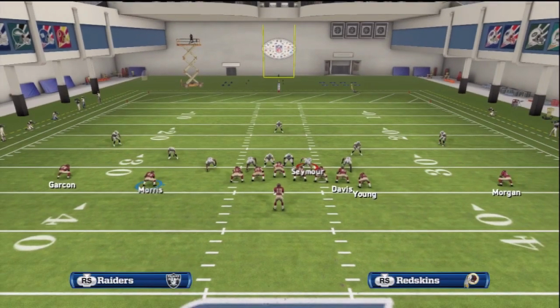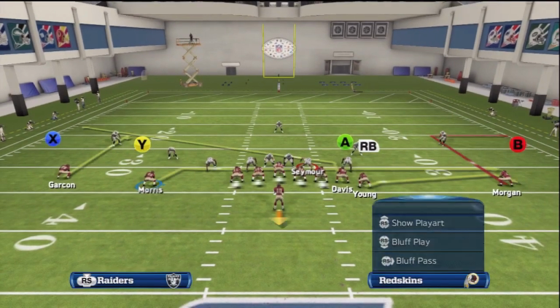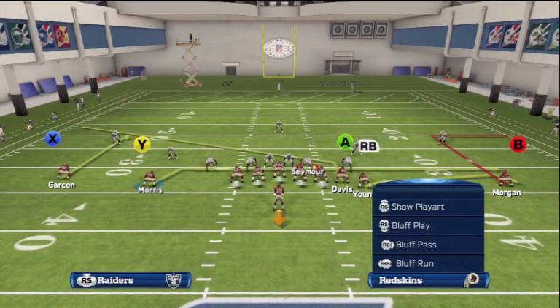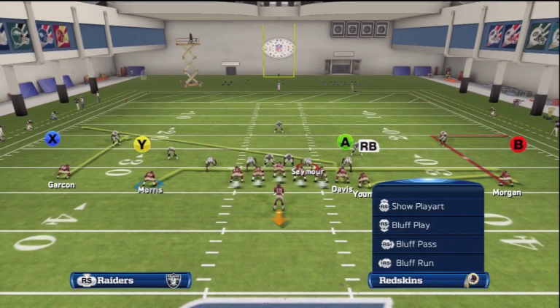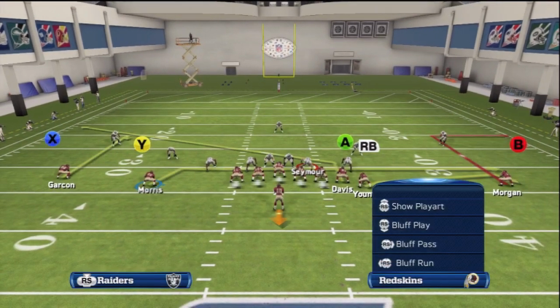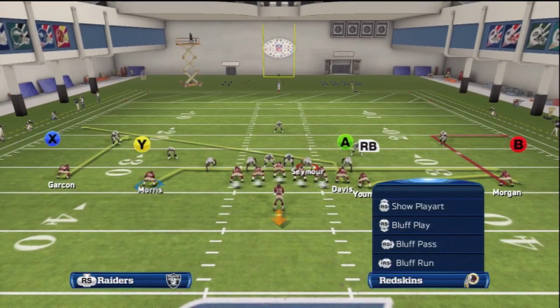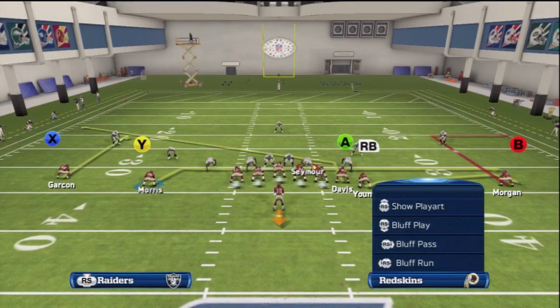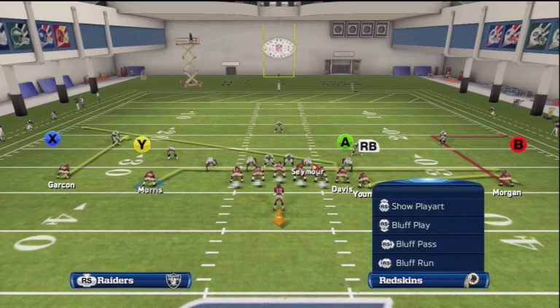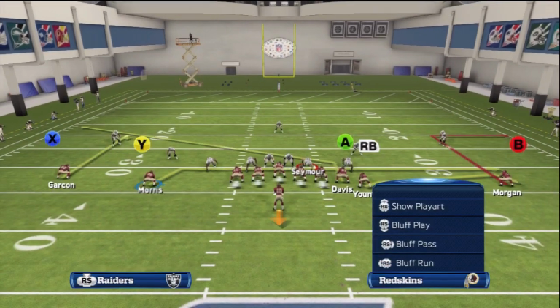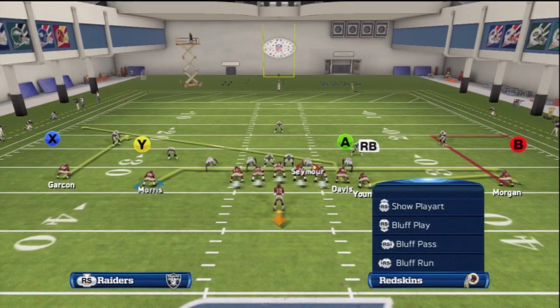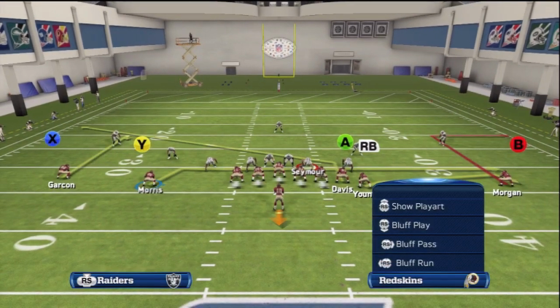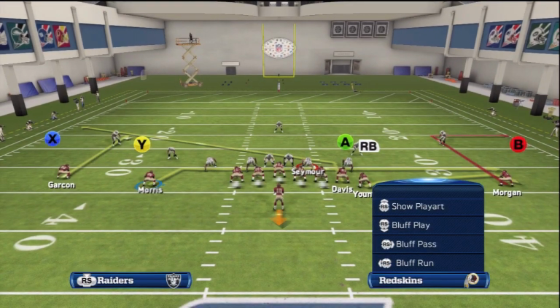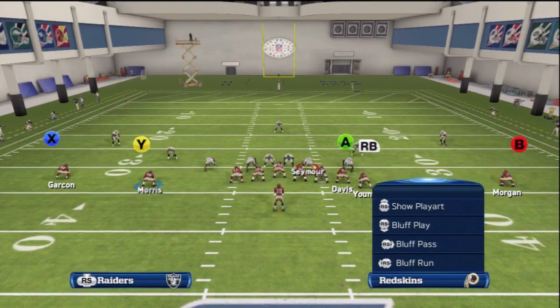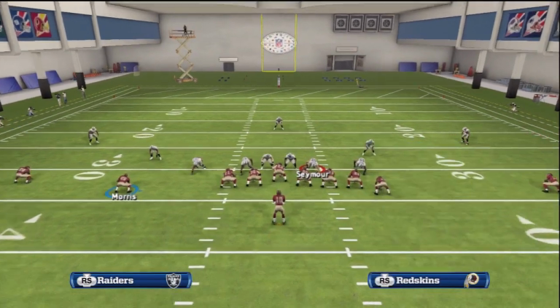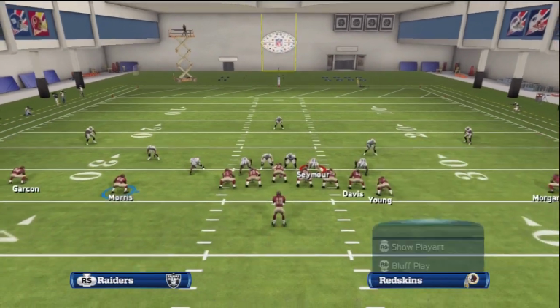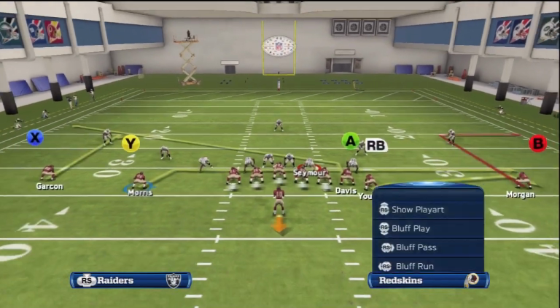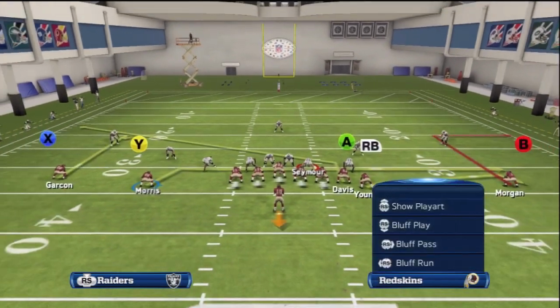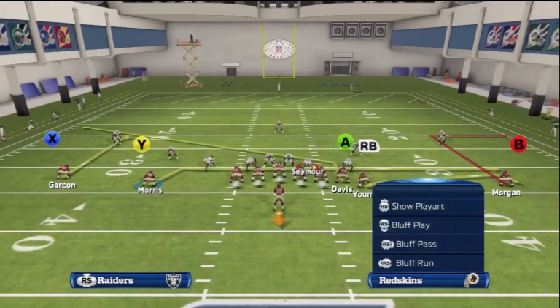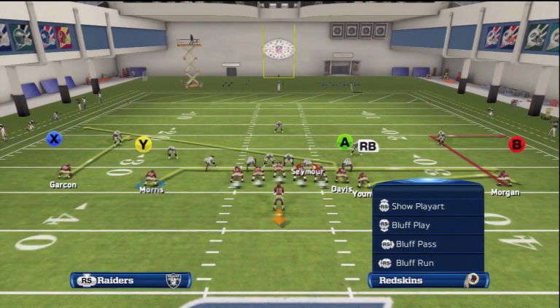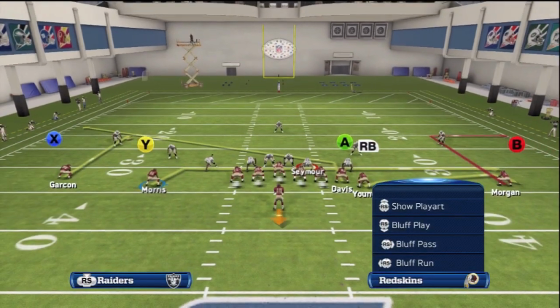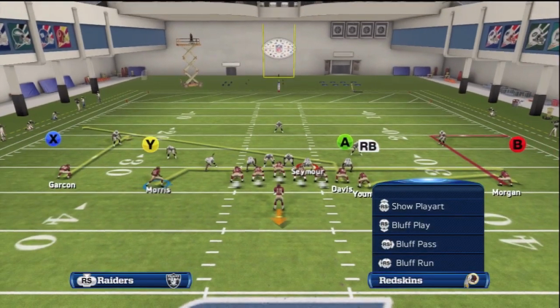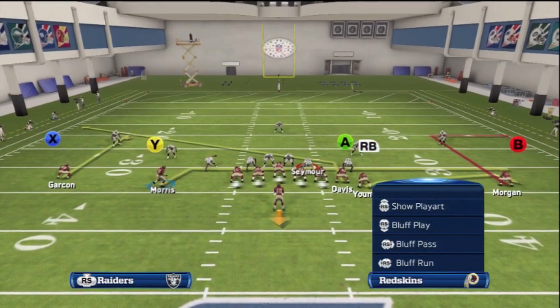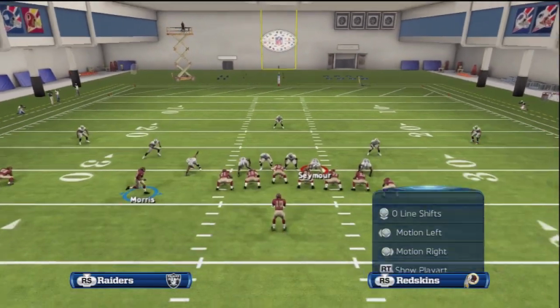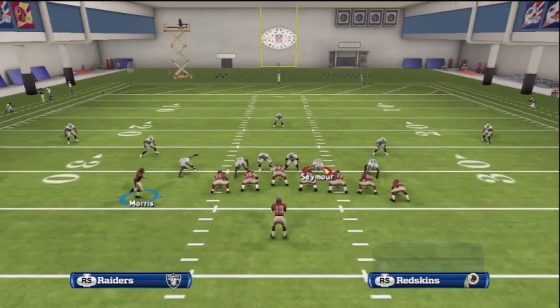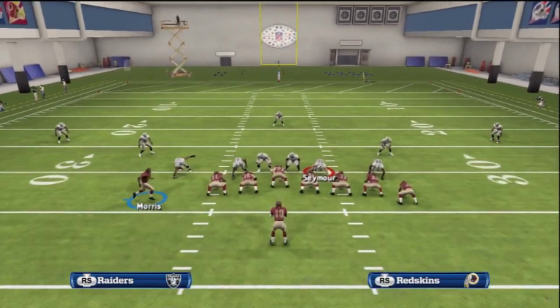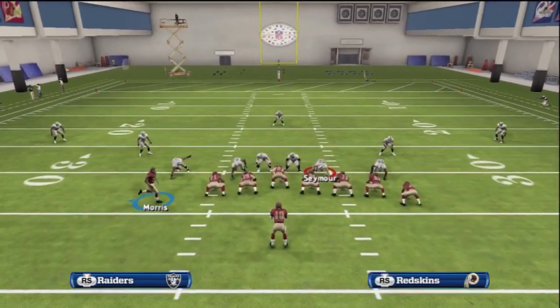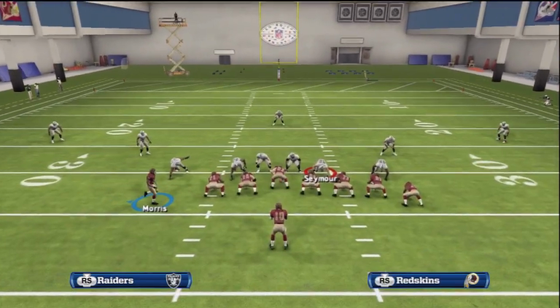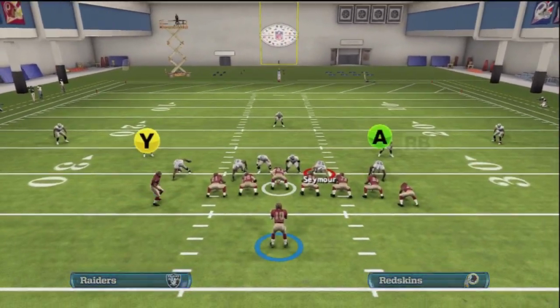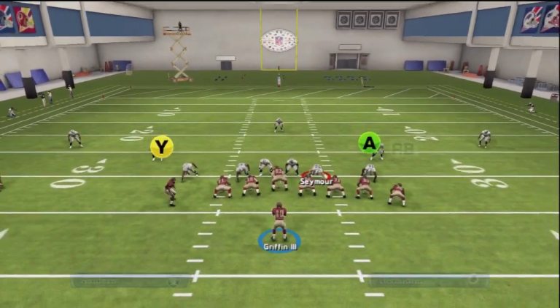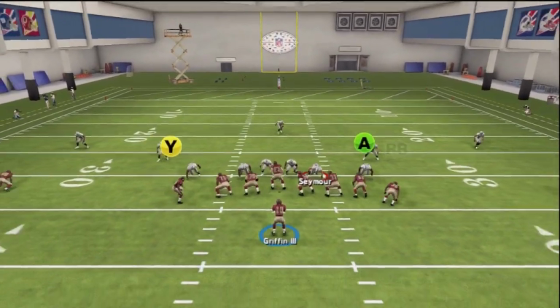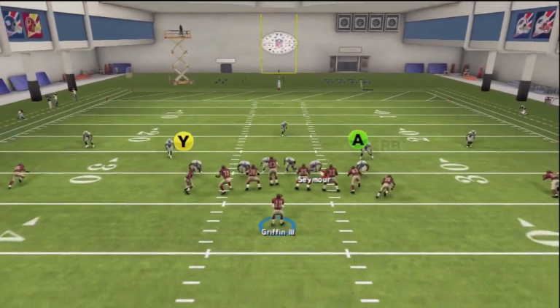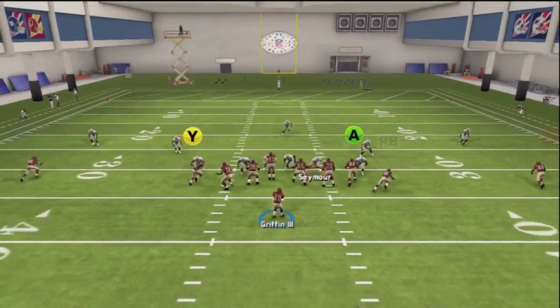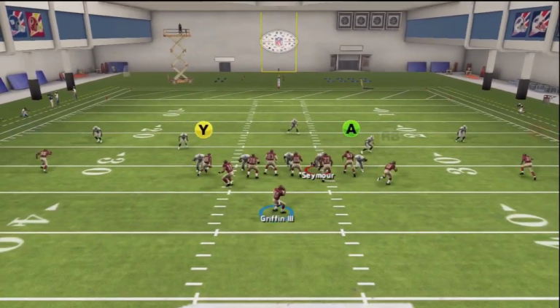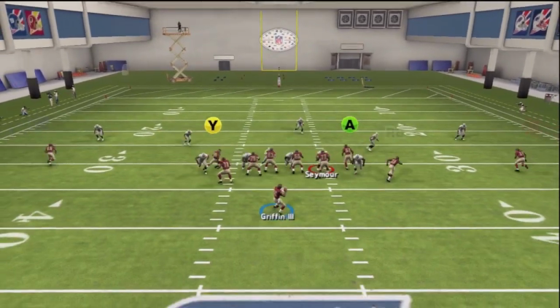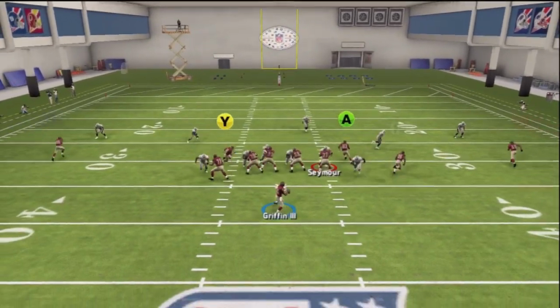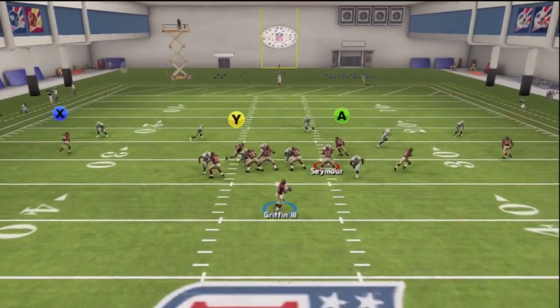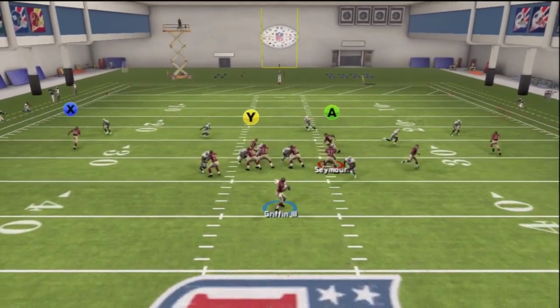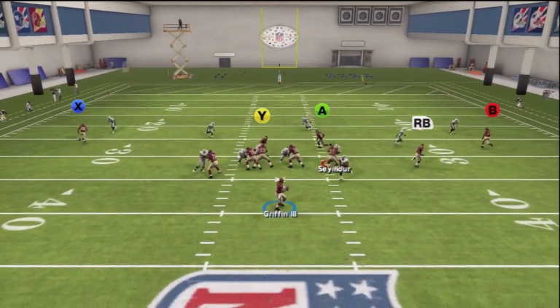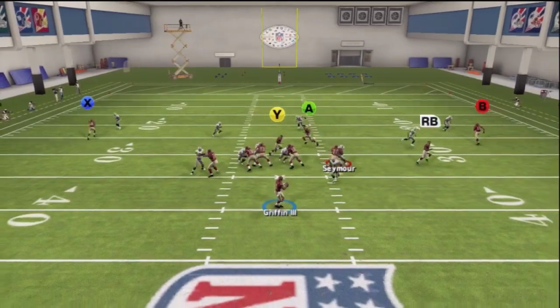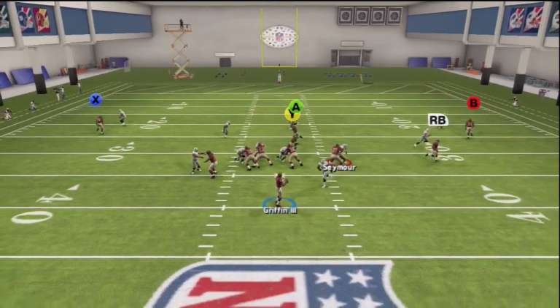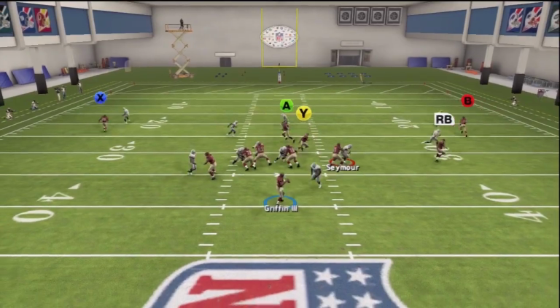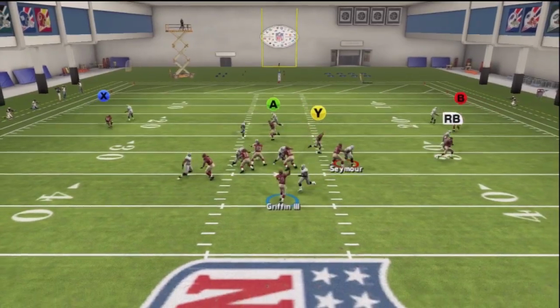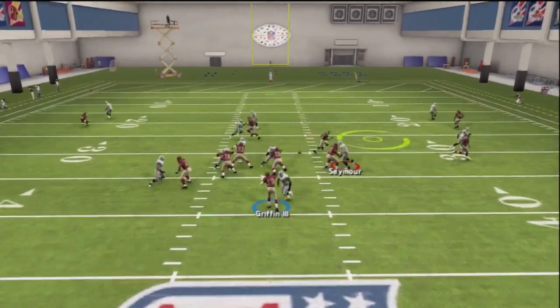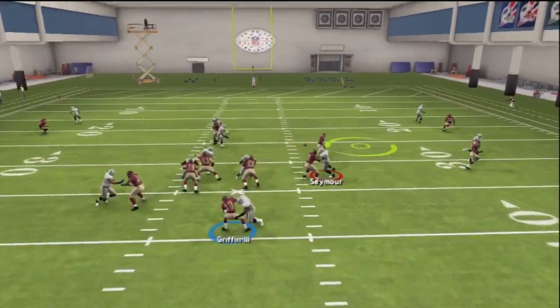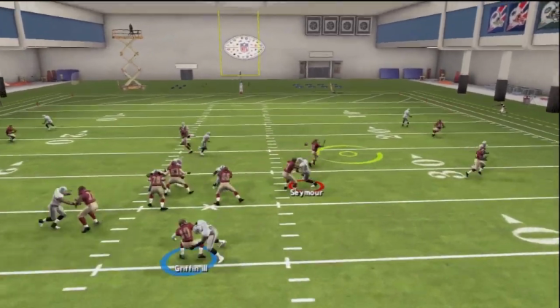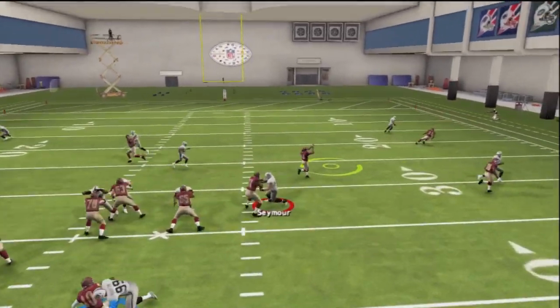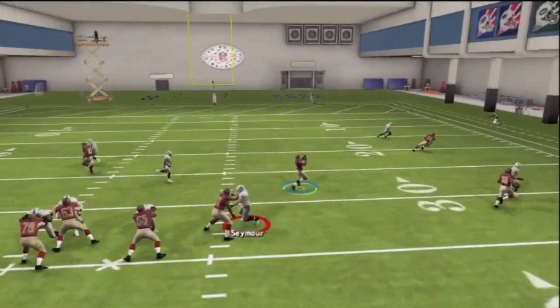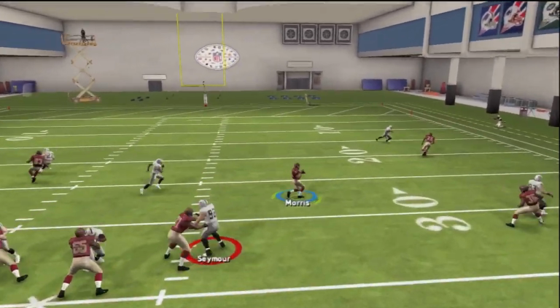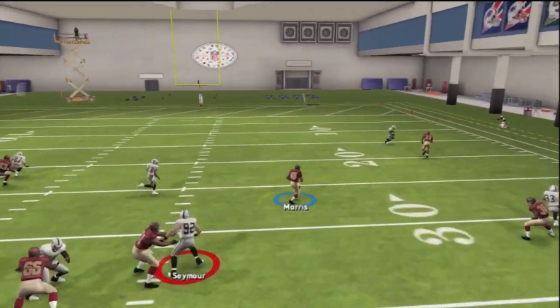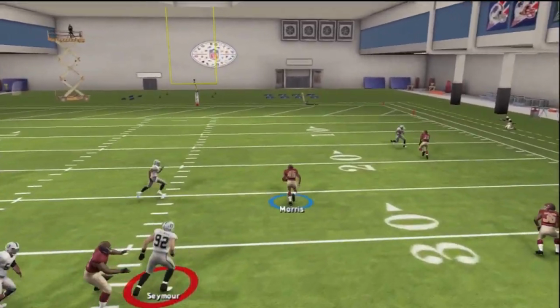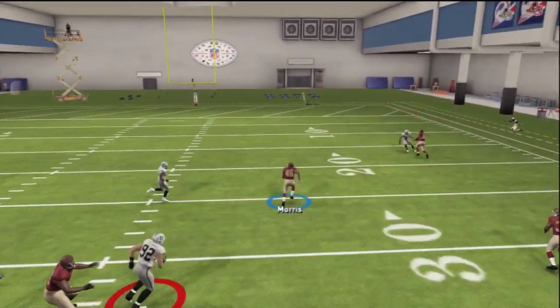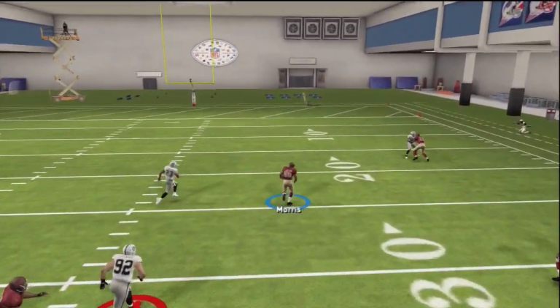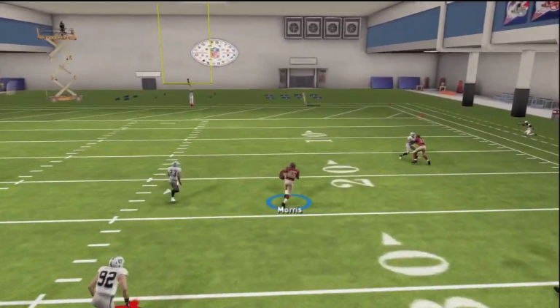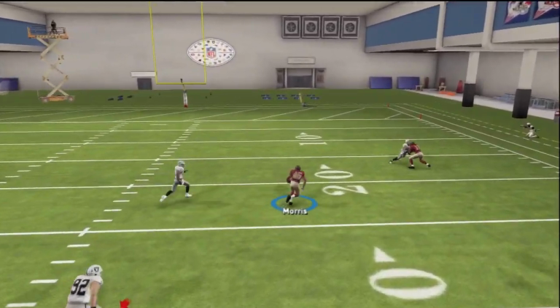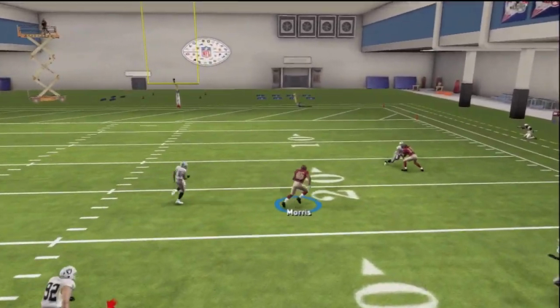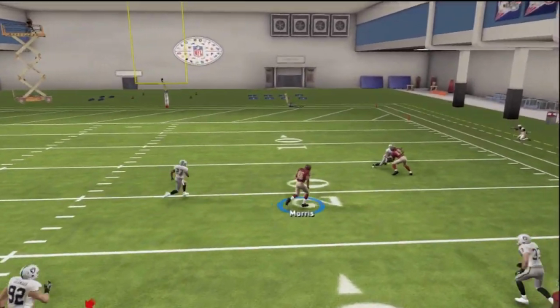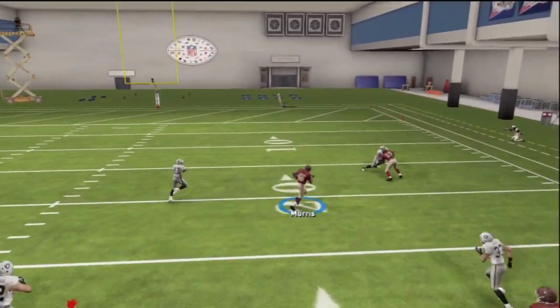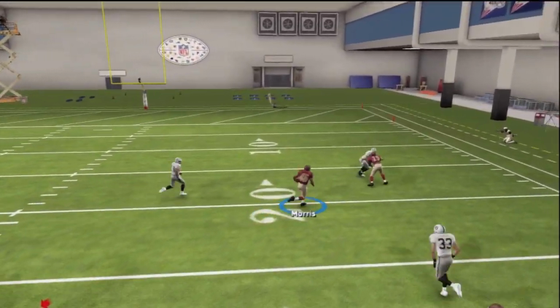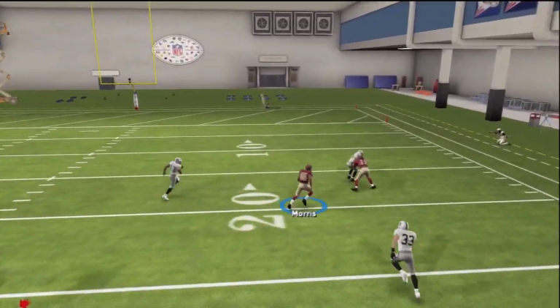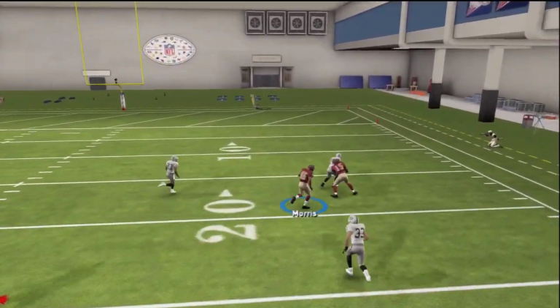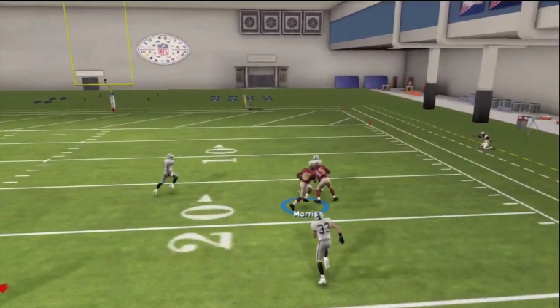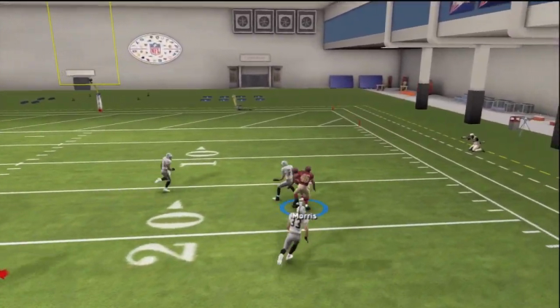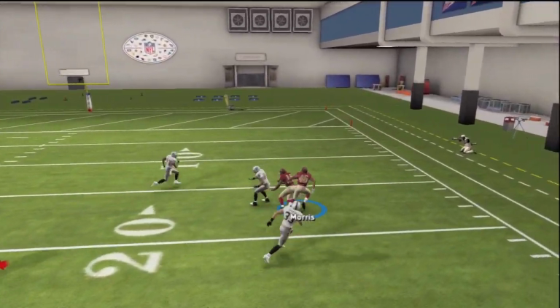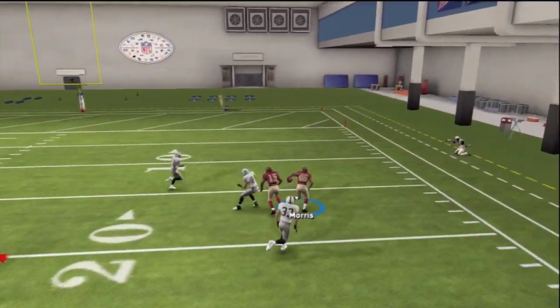Finally, we can switch it up if we want both to attack the middle of the field — put Y on a drag route and A on a slant, and they both should be open versus man end zone.